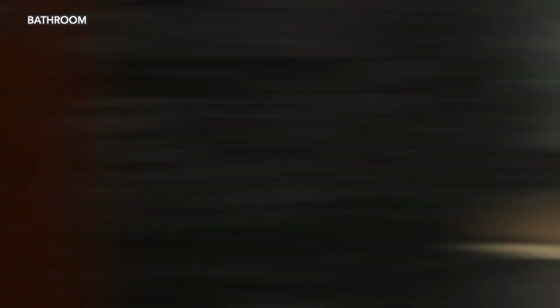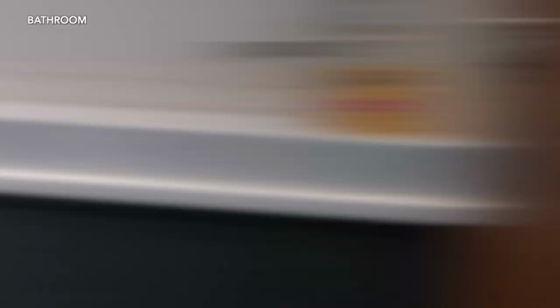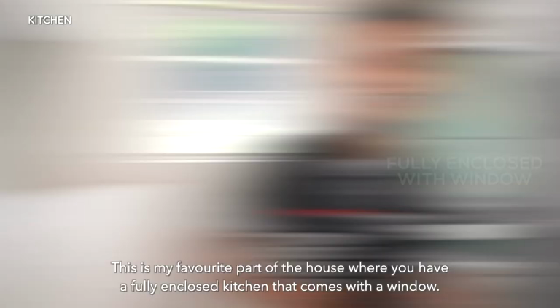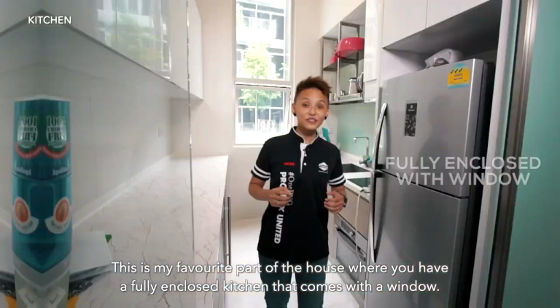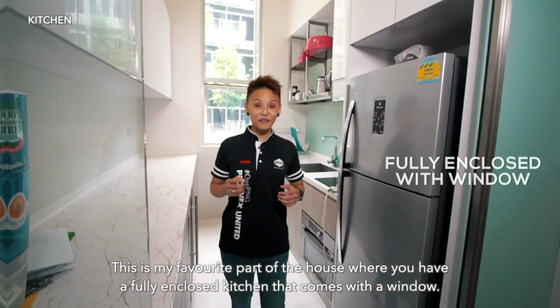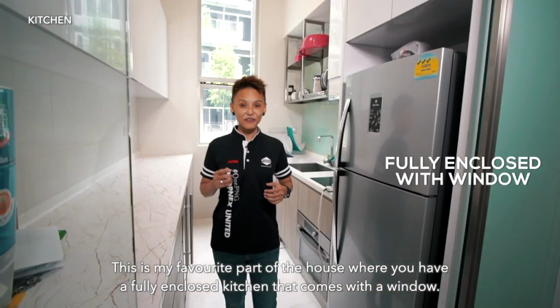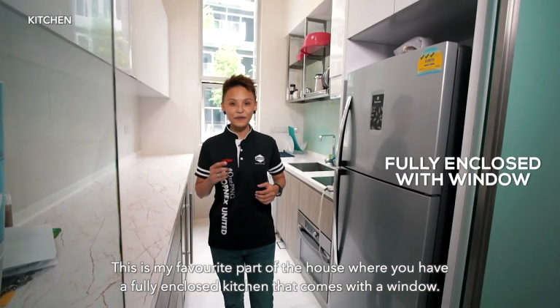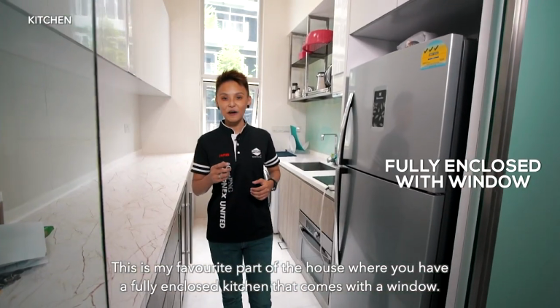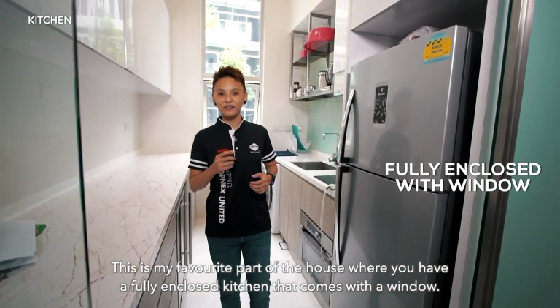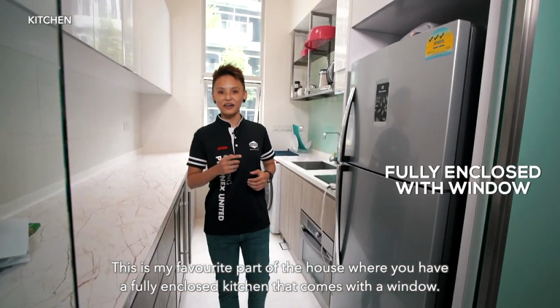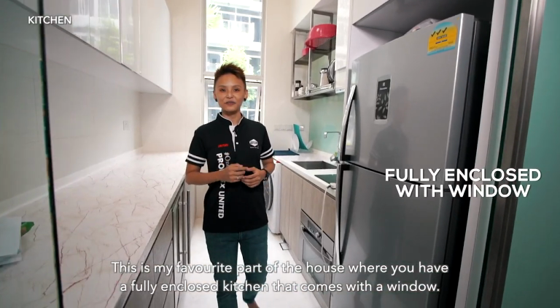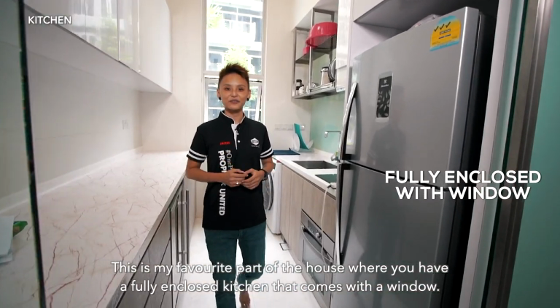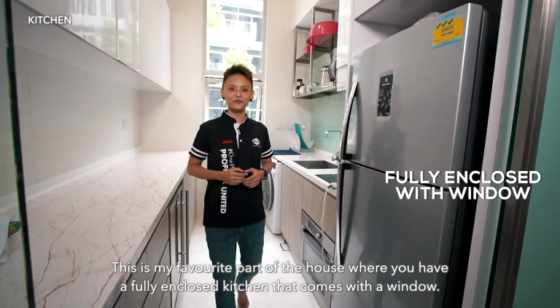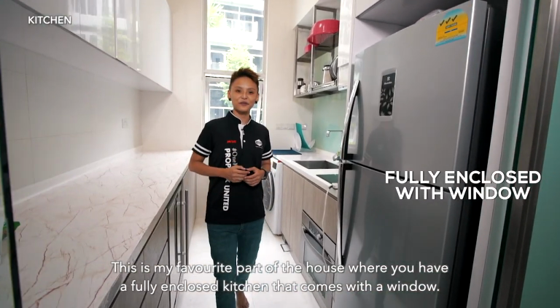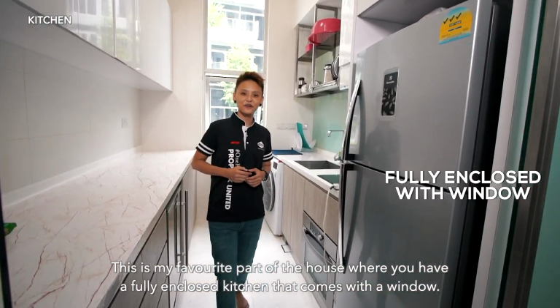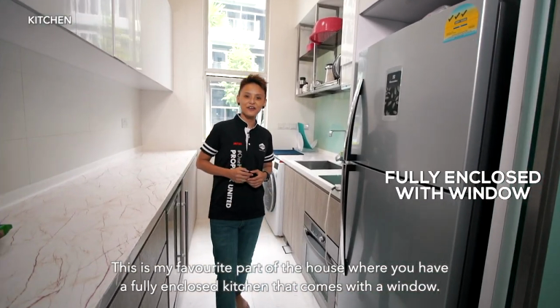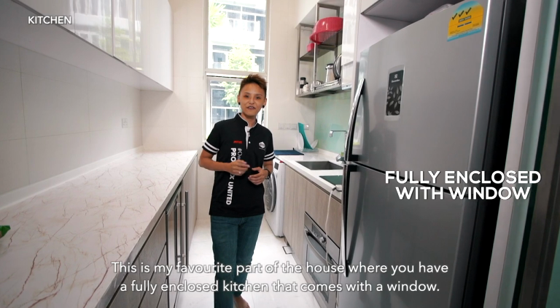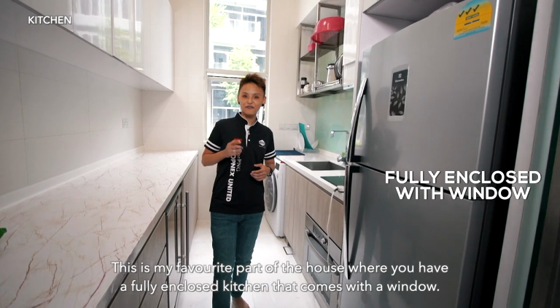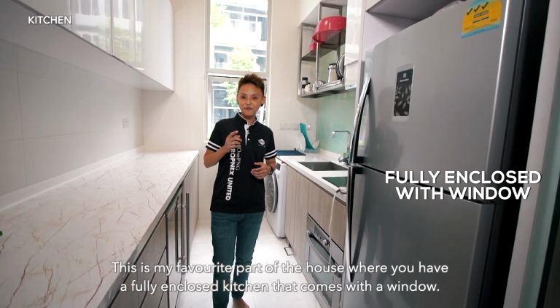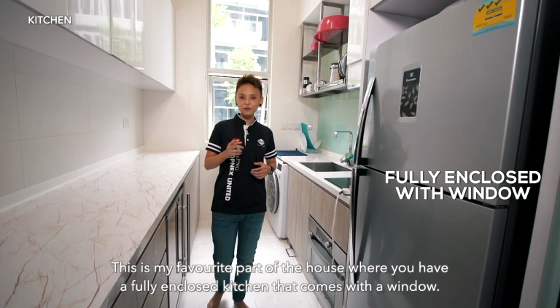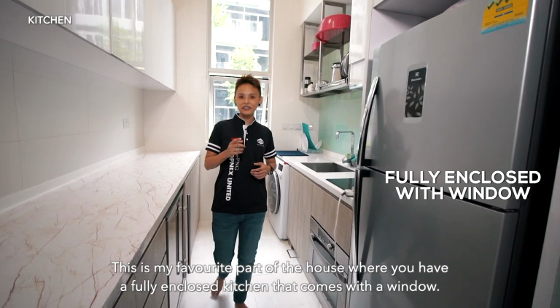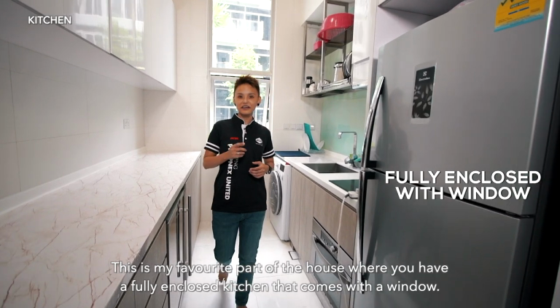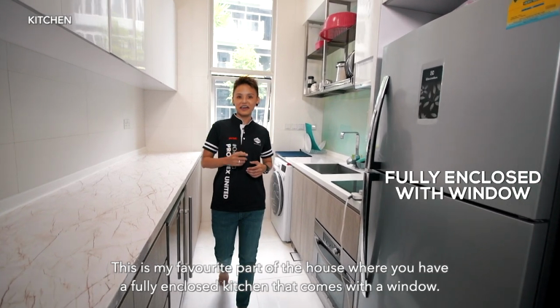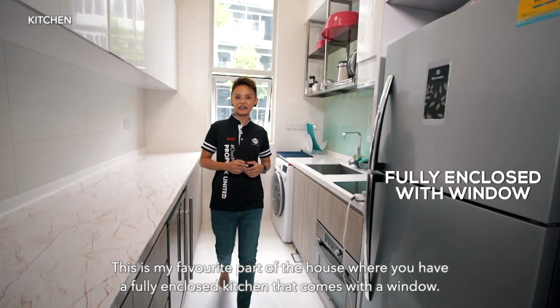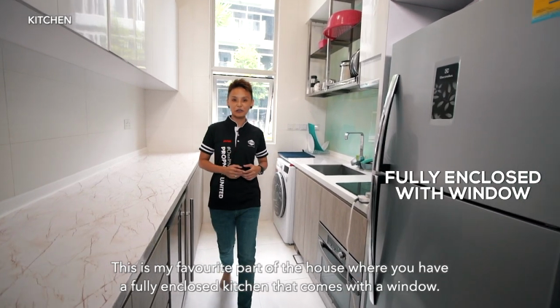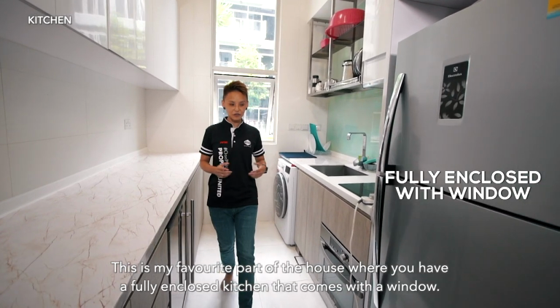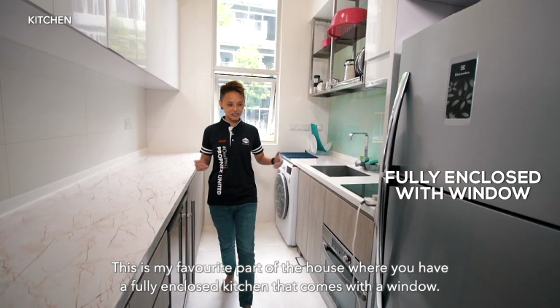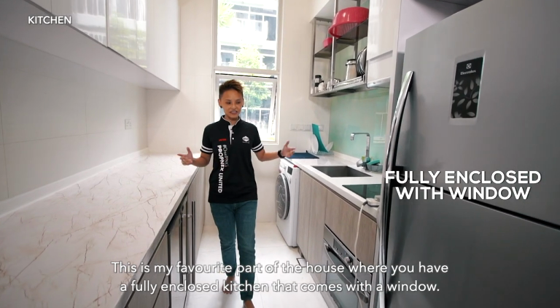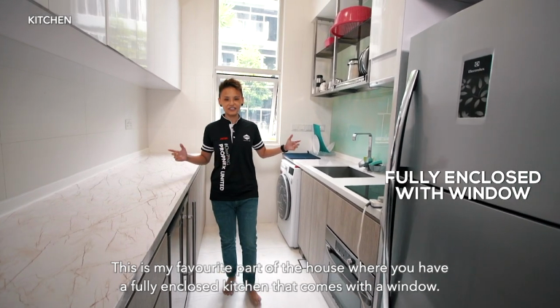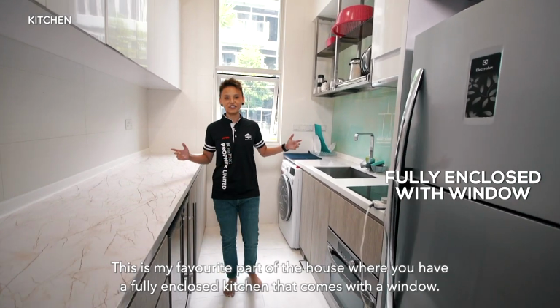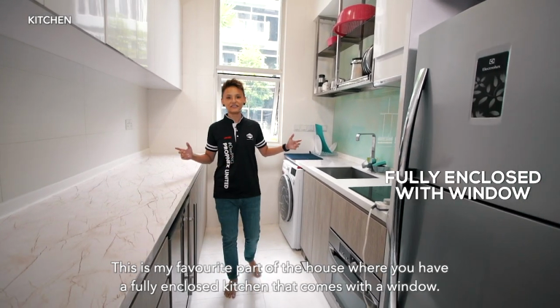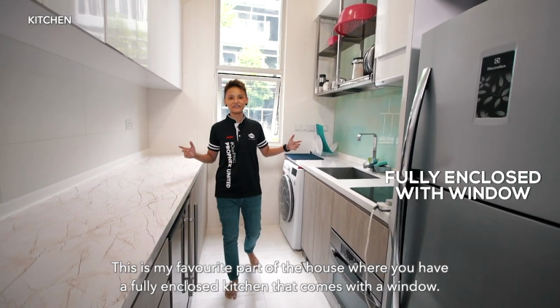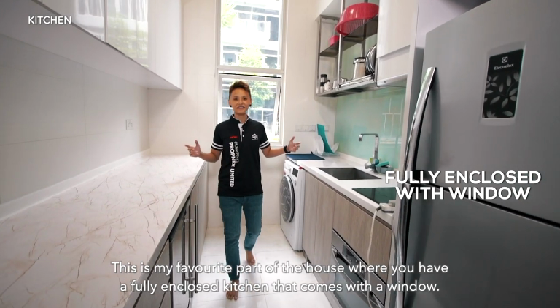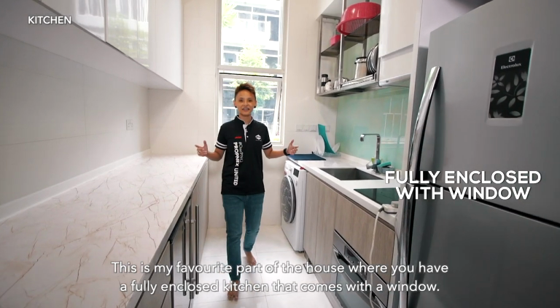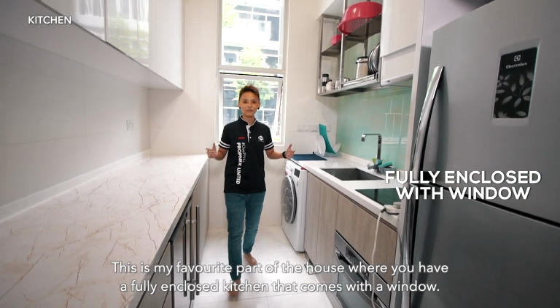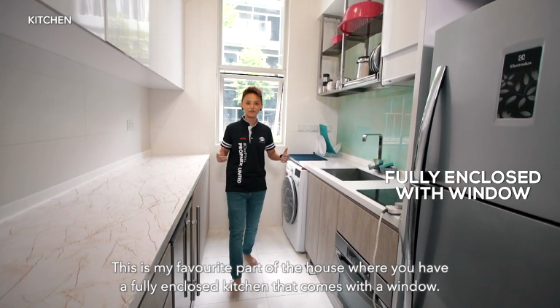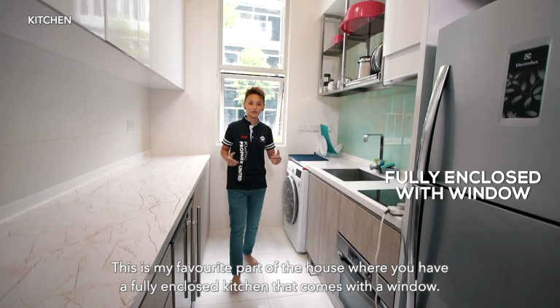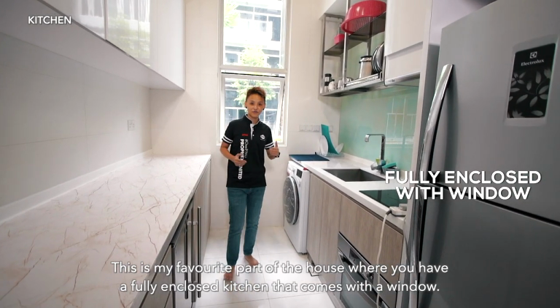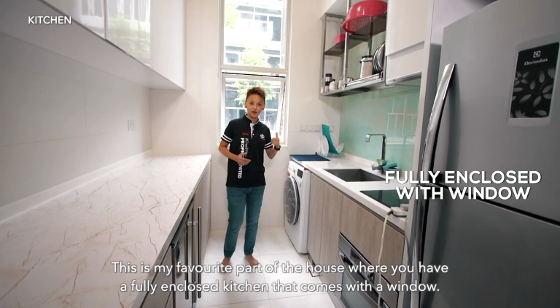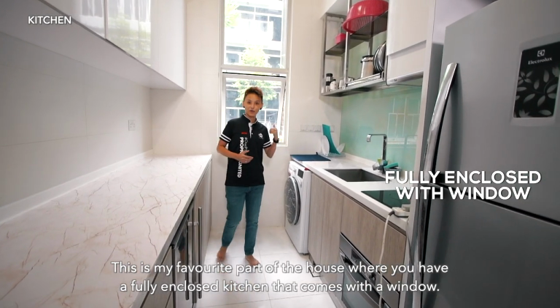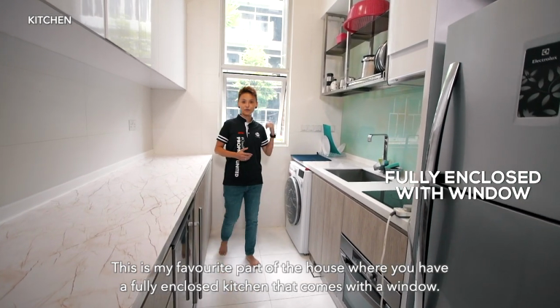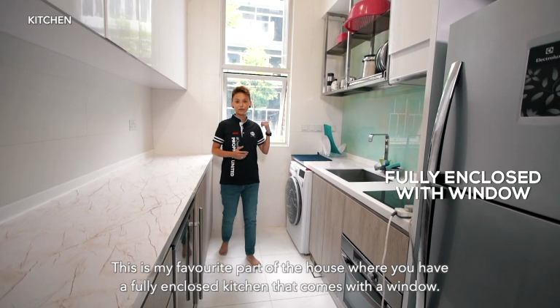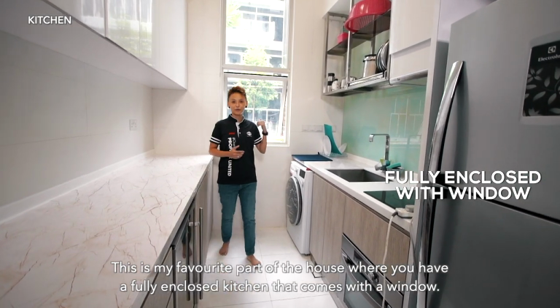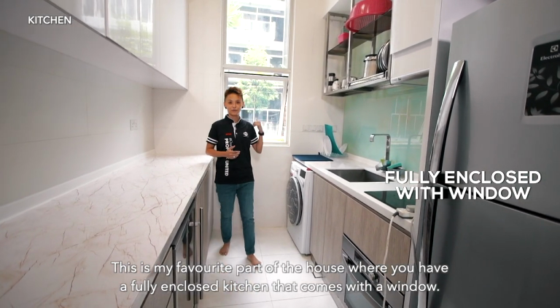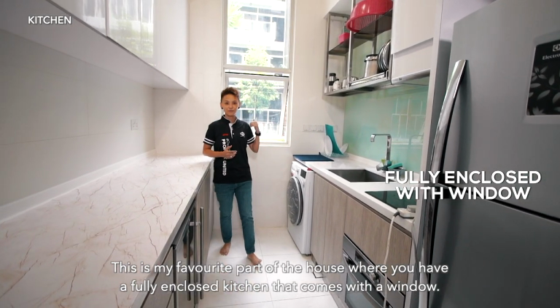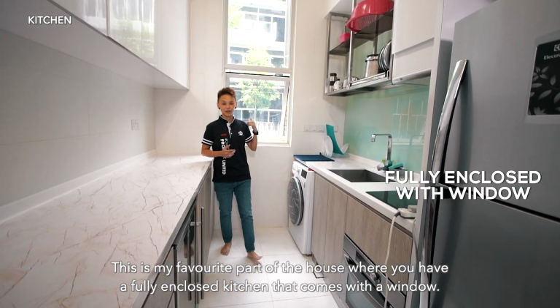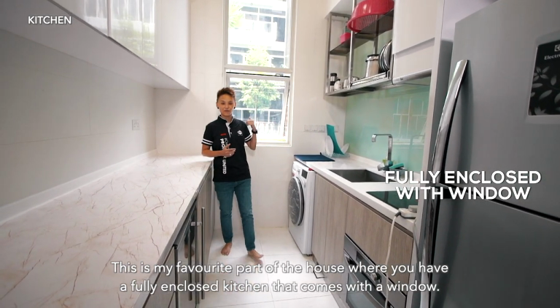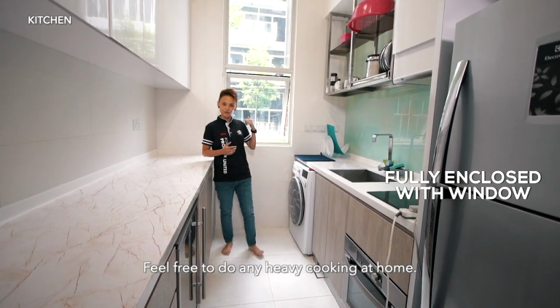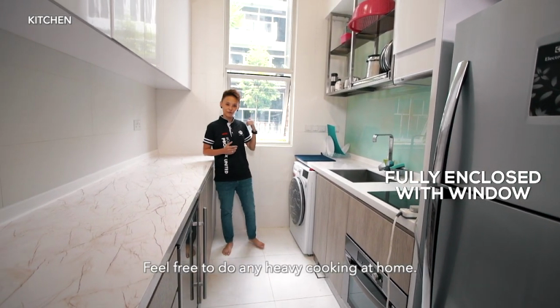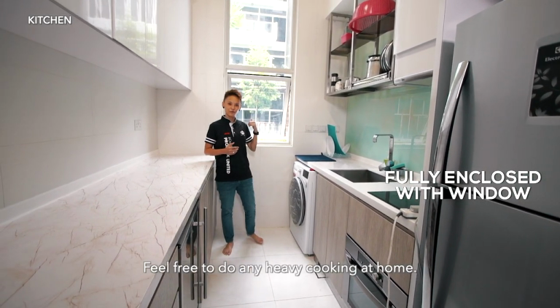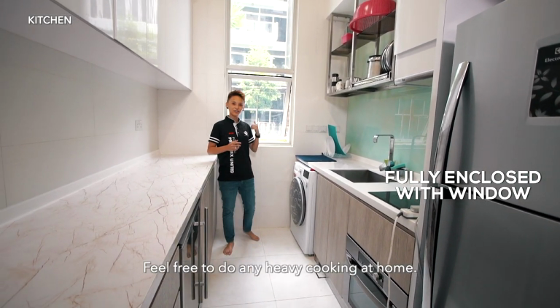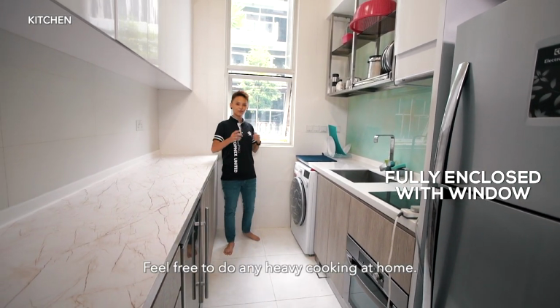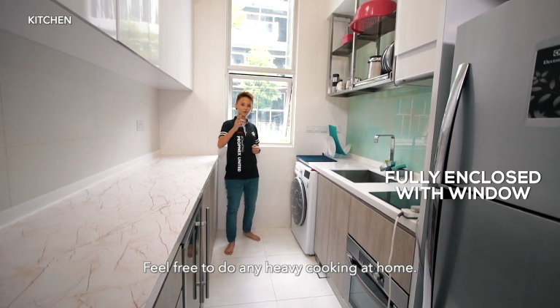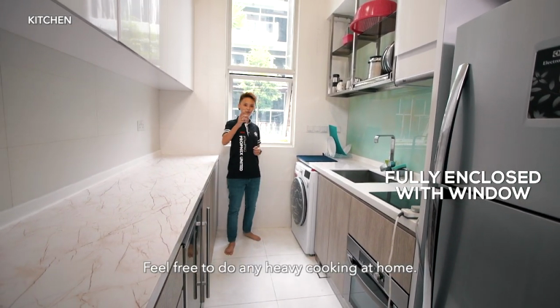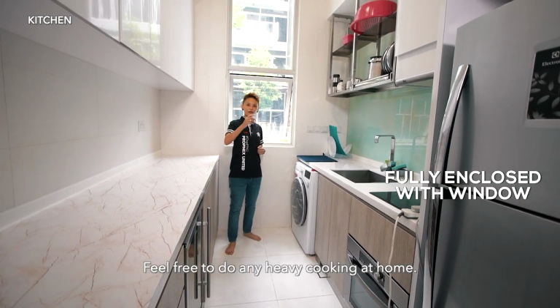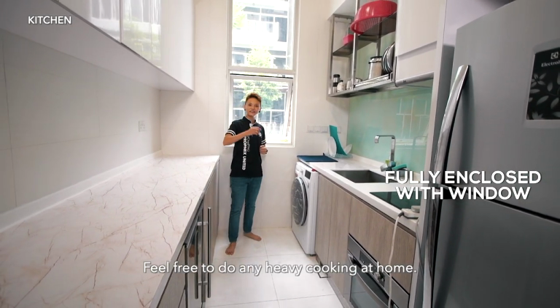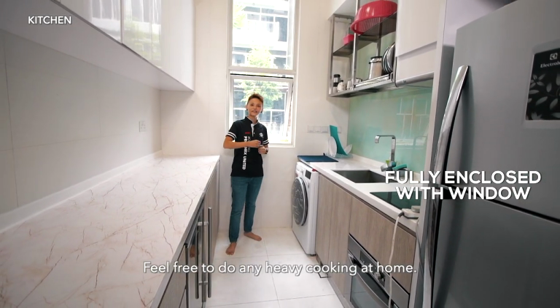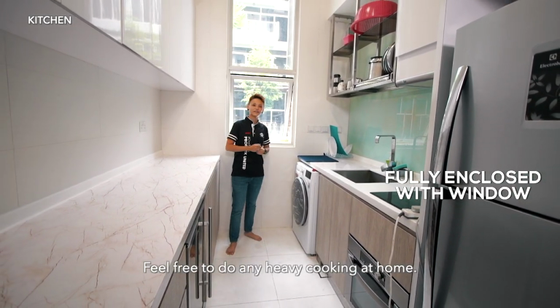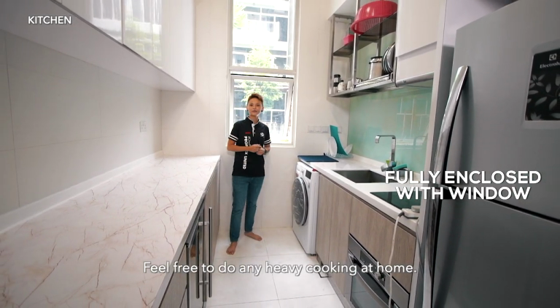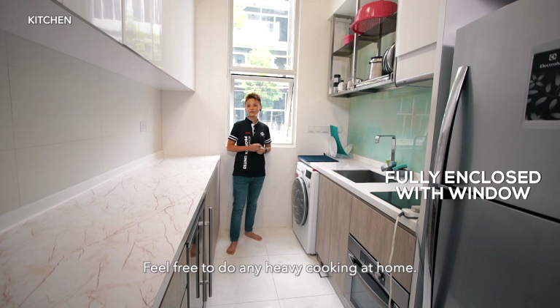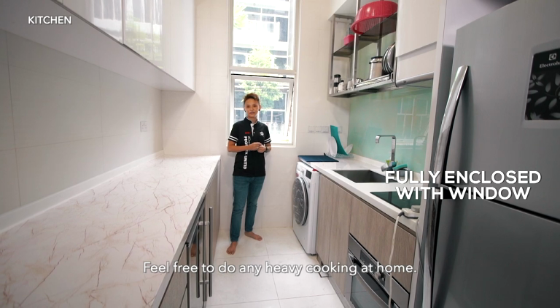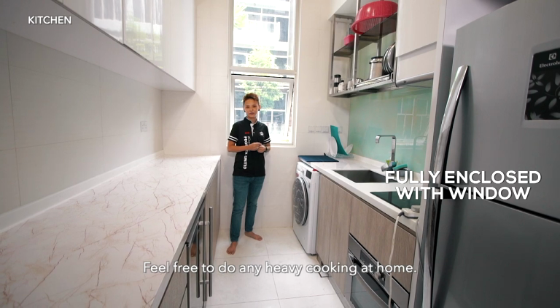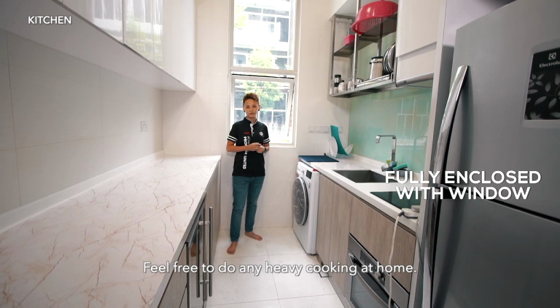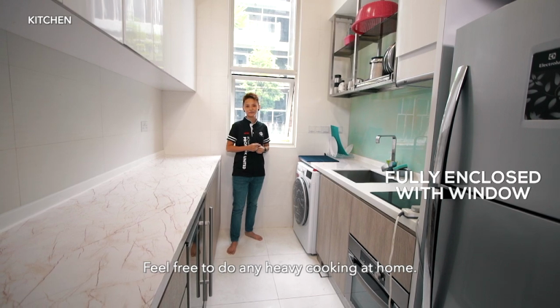This is my favourite part of the house, where you have a fully enclosed kitchen that comes with a window. Feel free to do any heavy cooking at home.